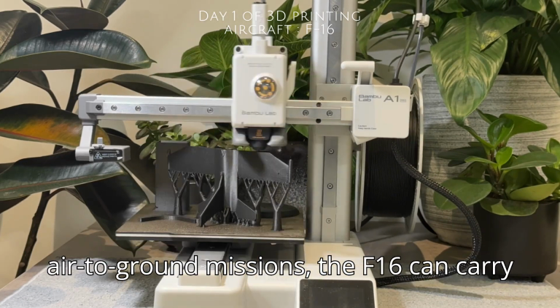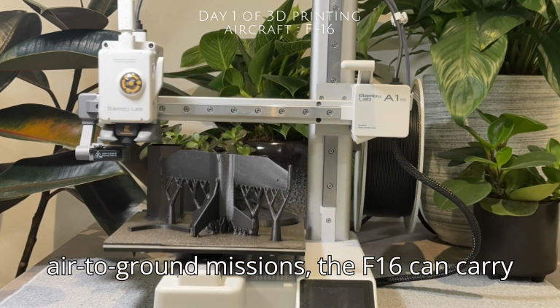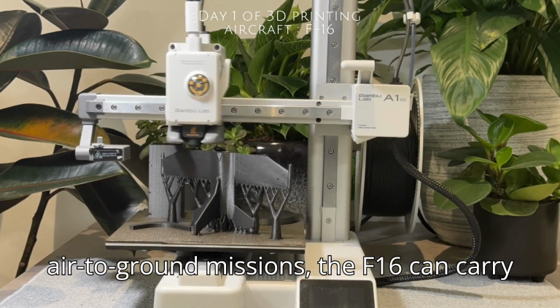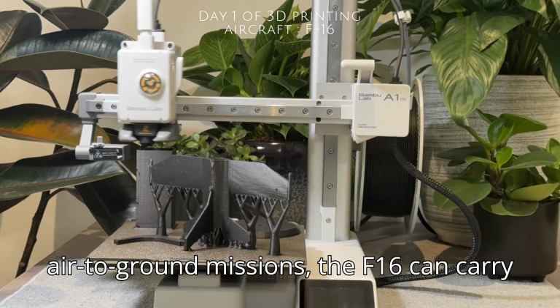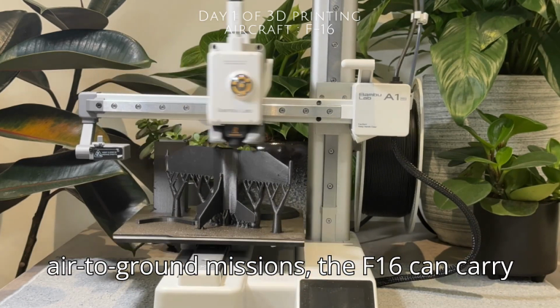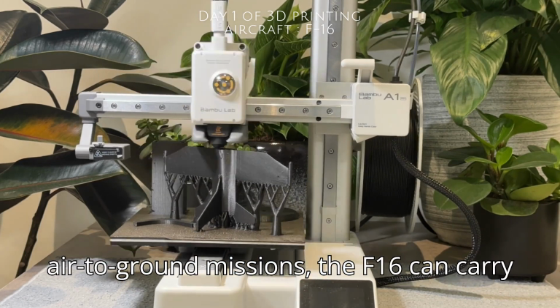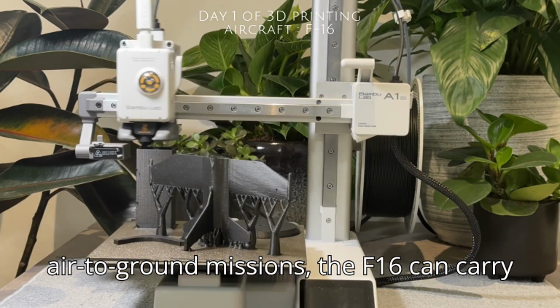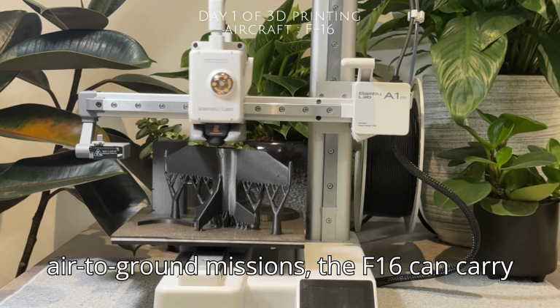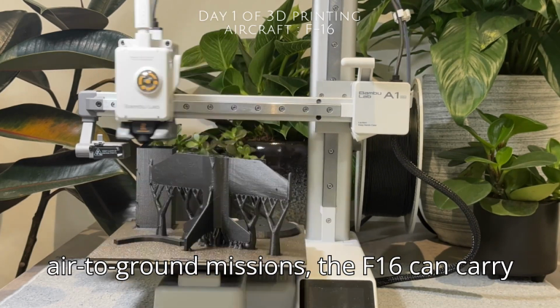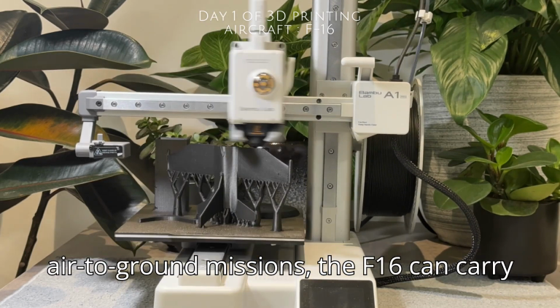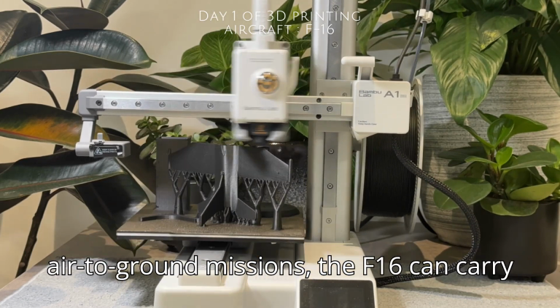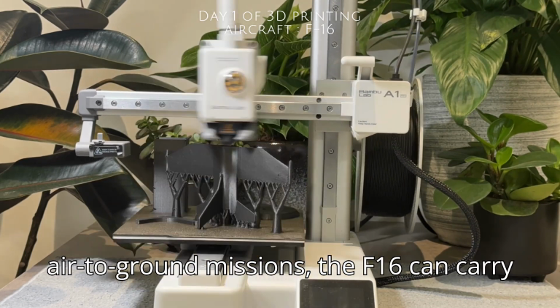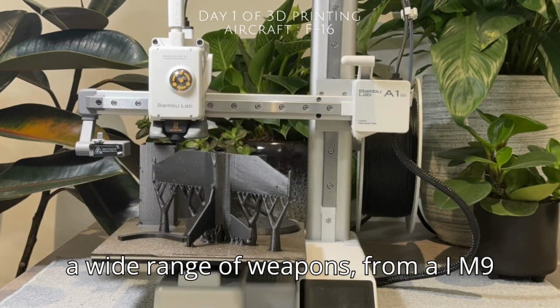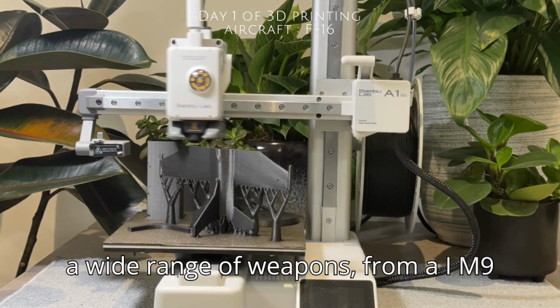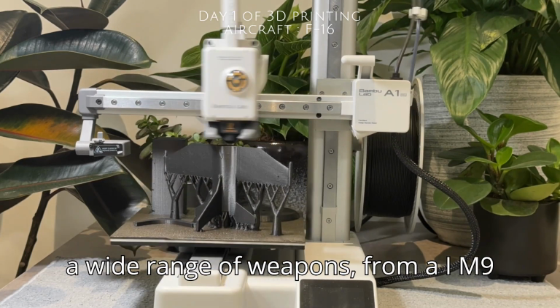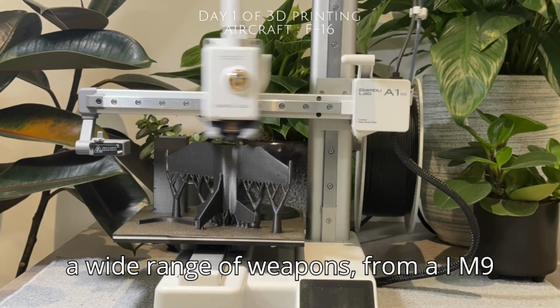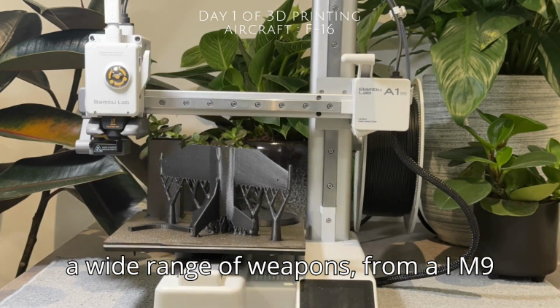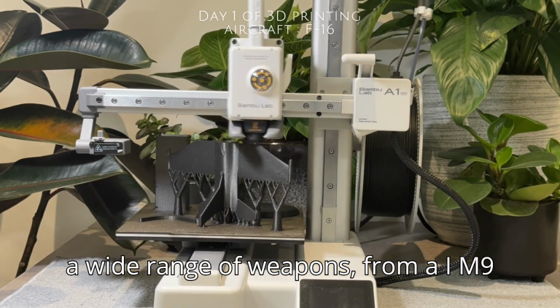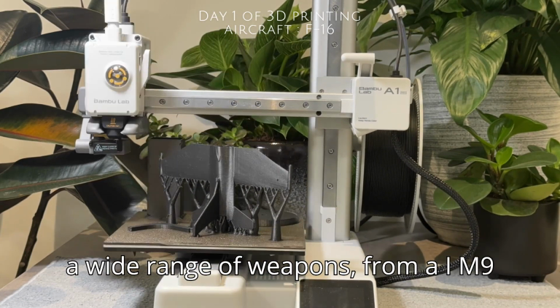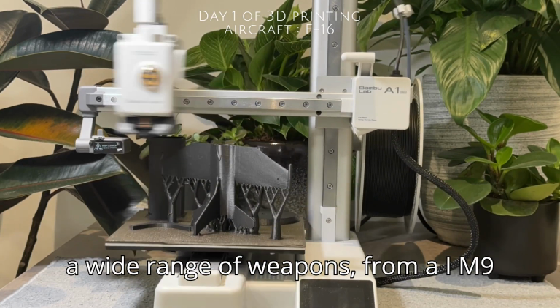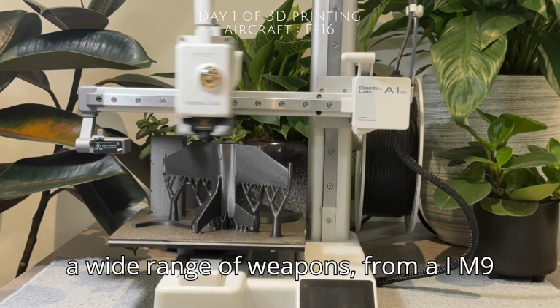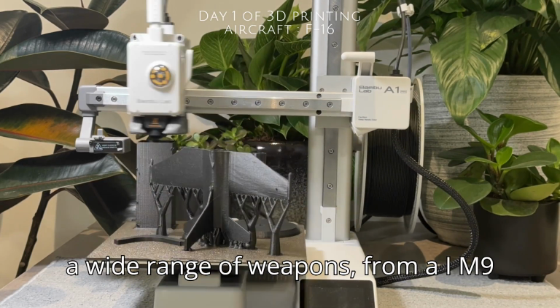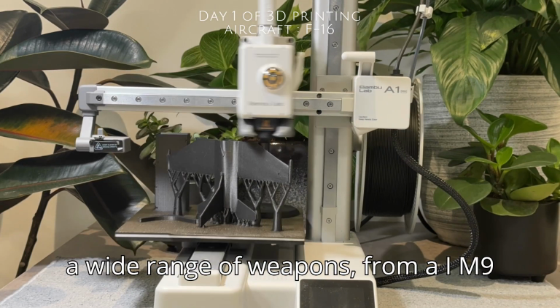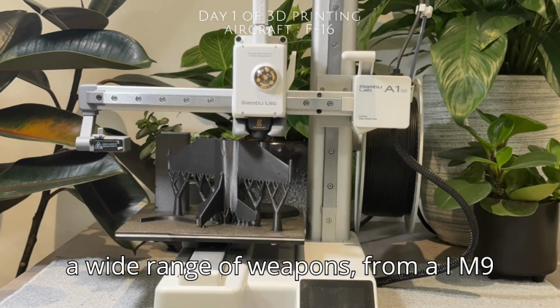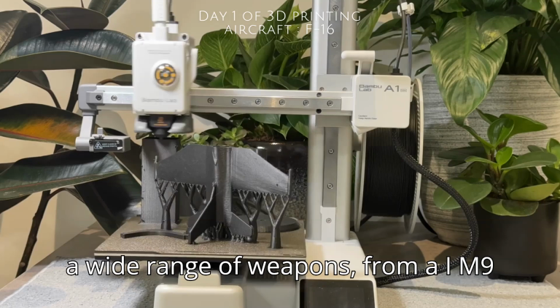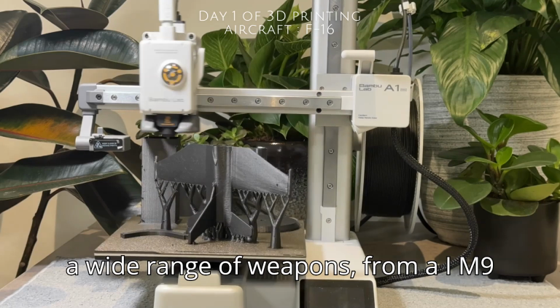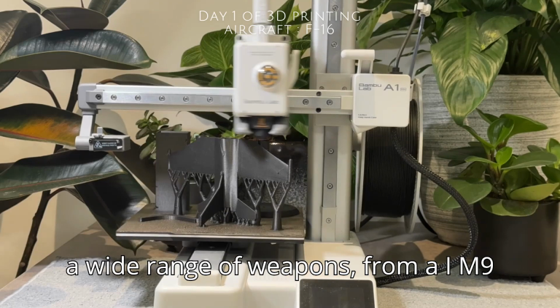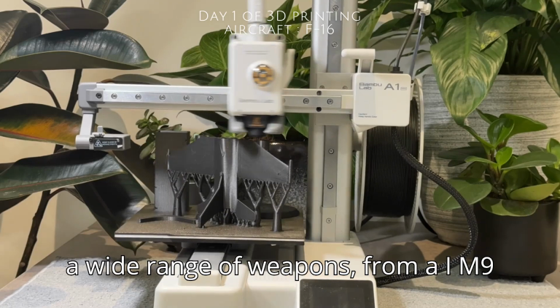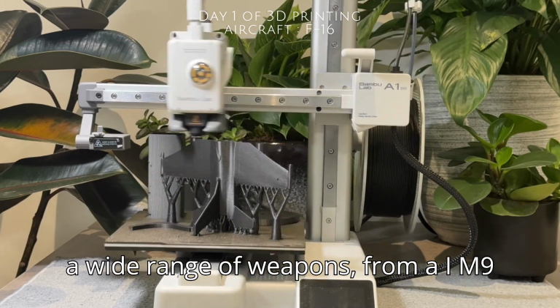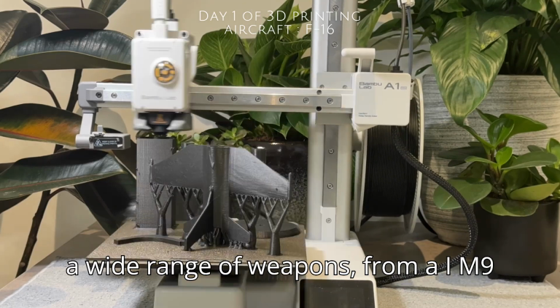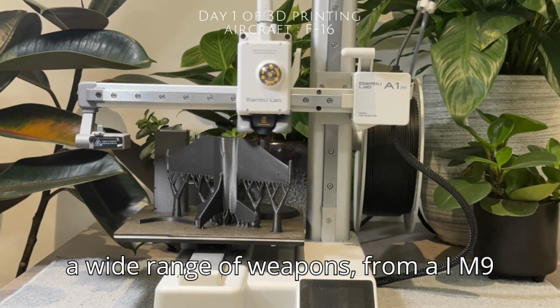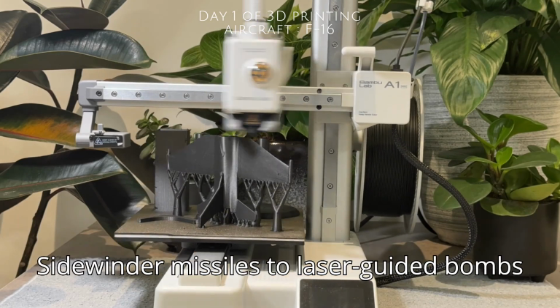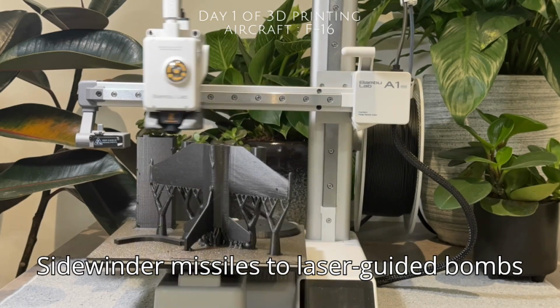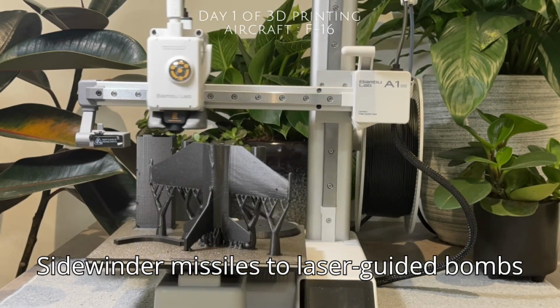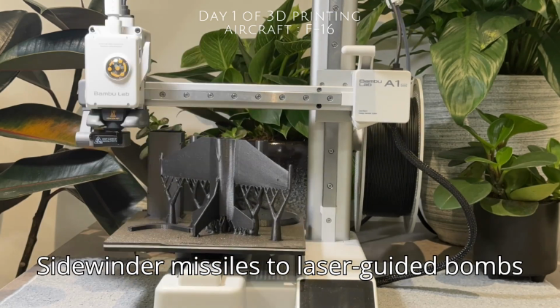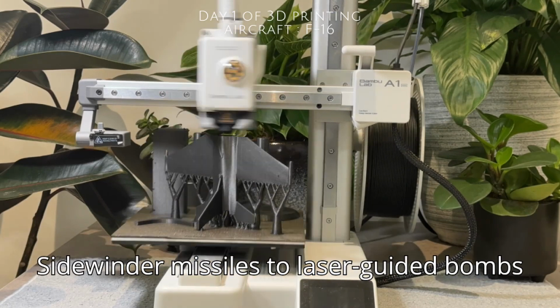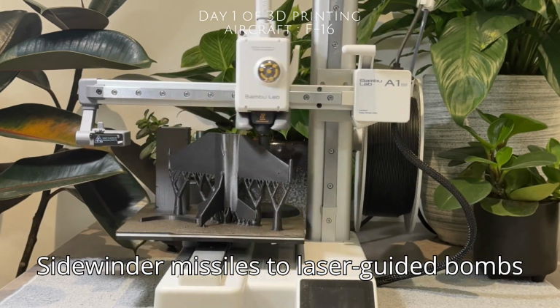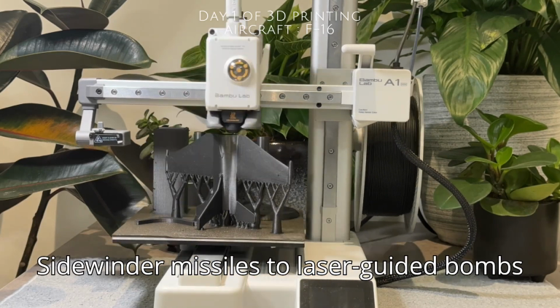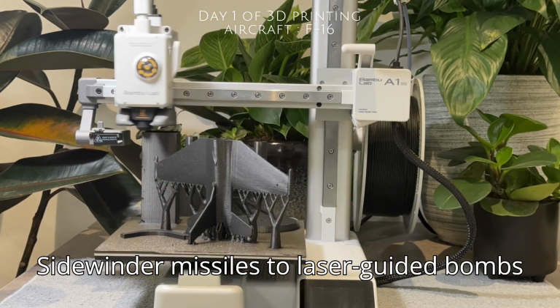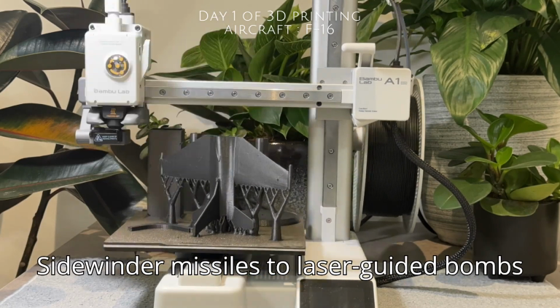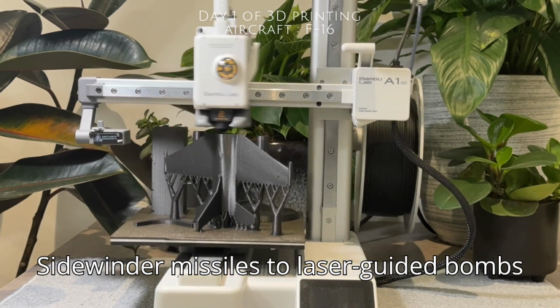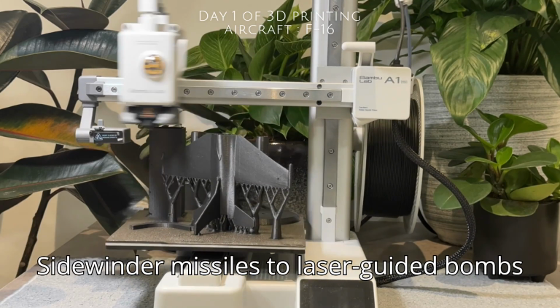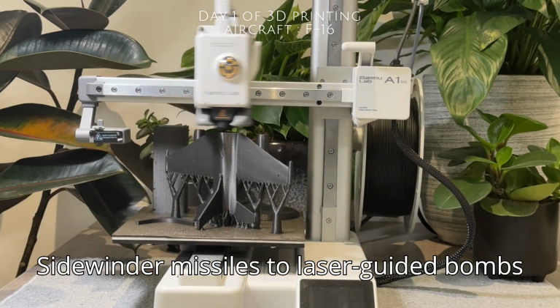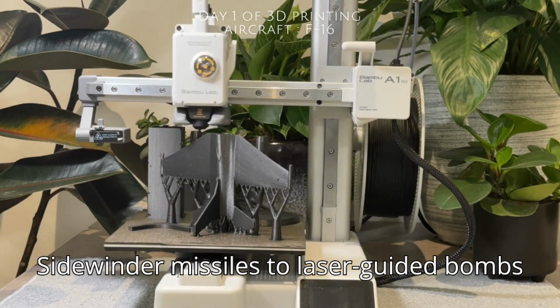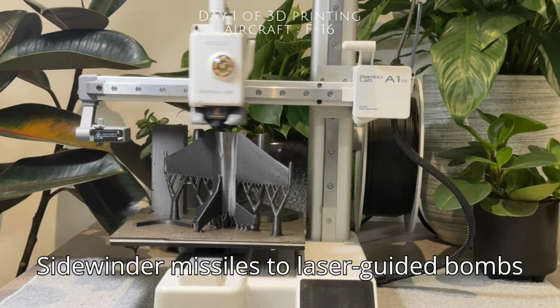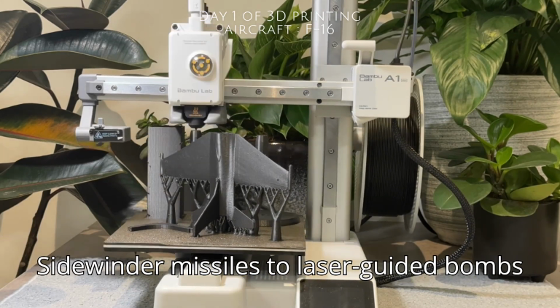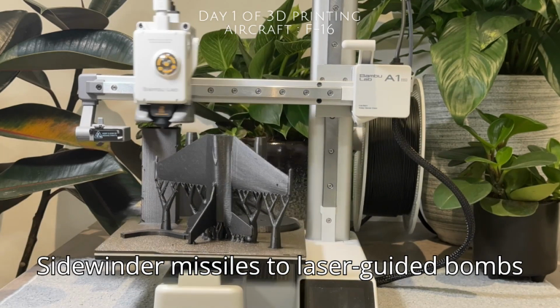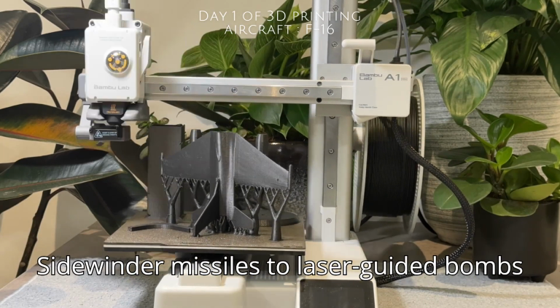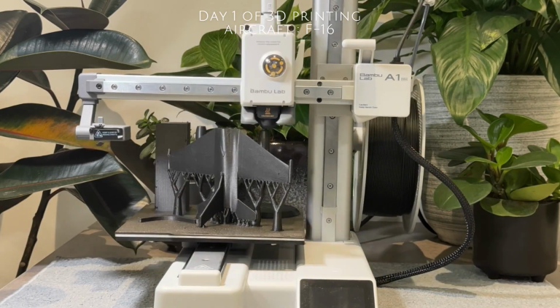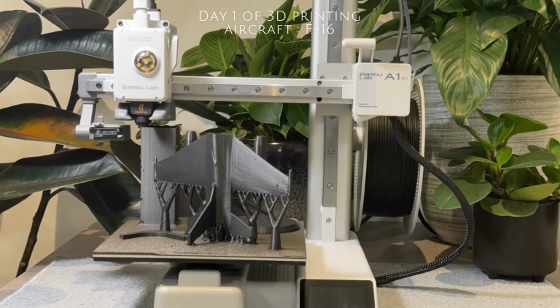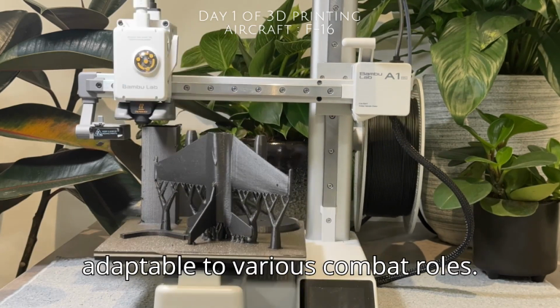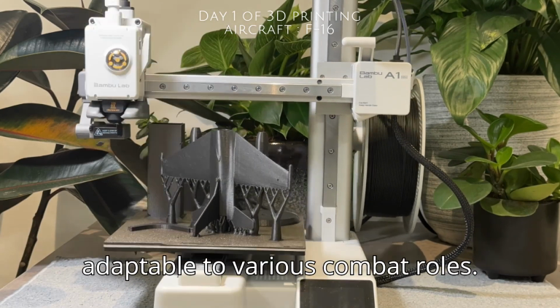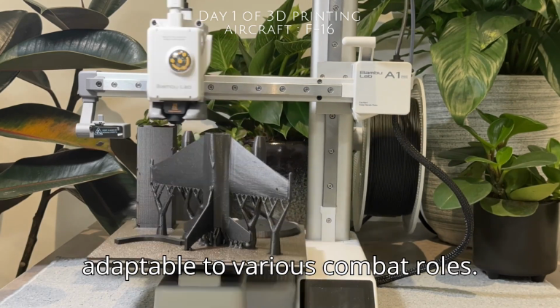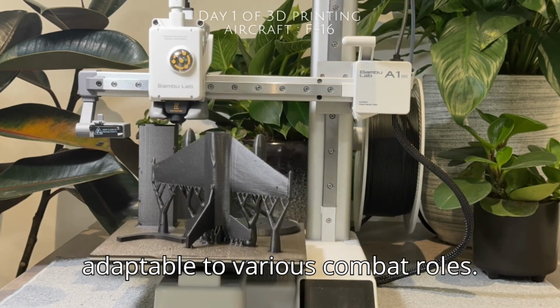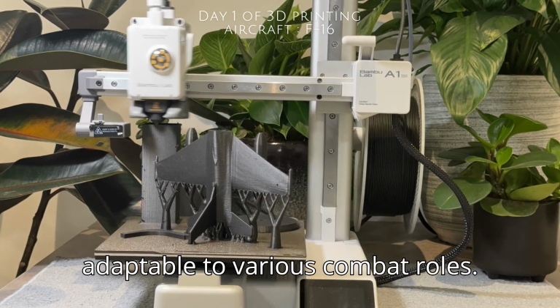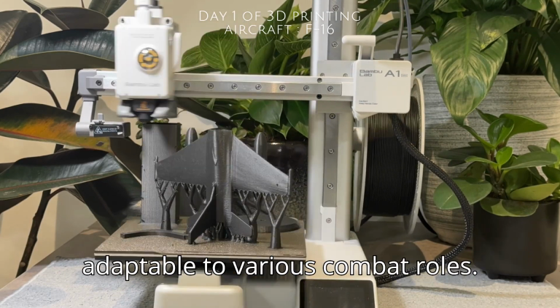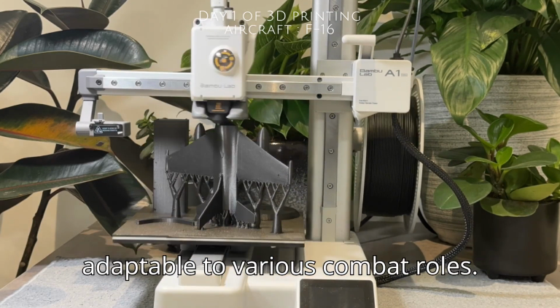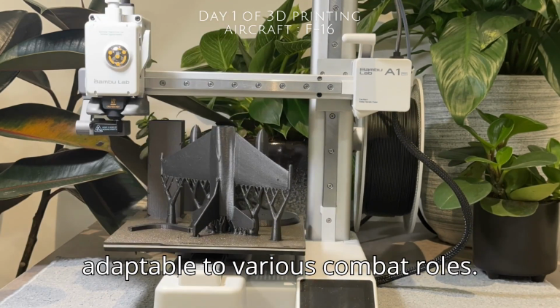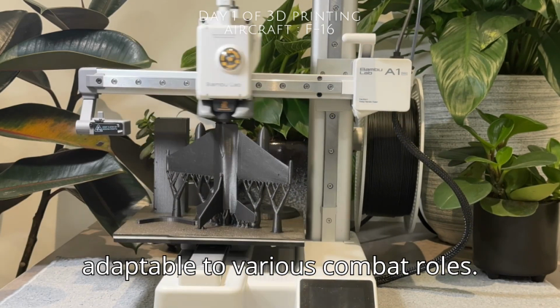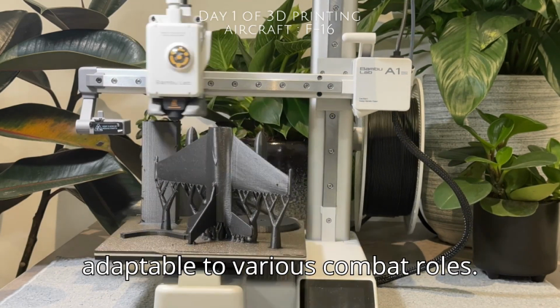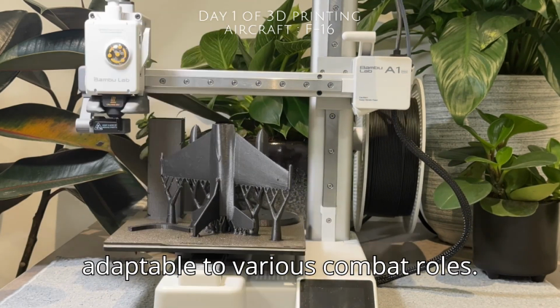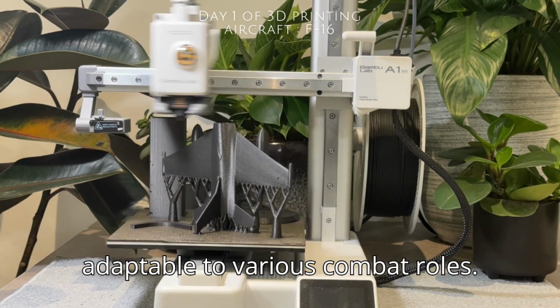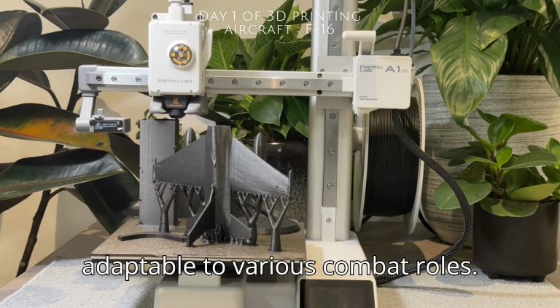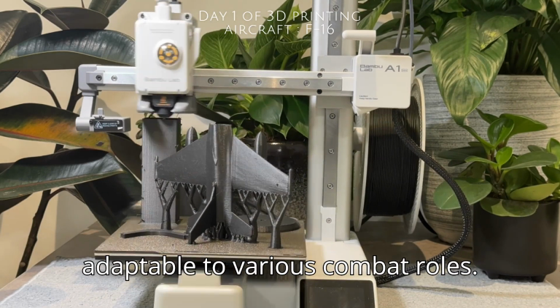The F-16 can carry a wide range of weapons, from AIM-9 Sidewinder missiles to laser-guided bombs, adaptable to various combat roles.